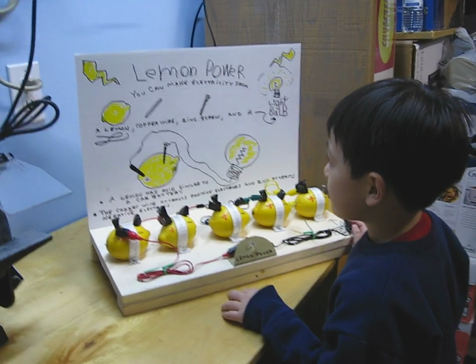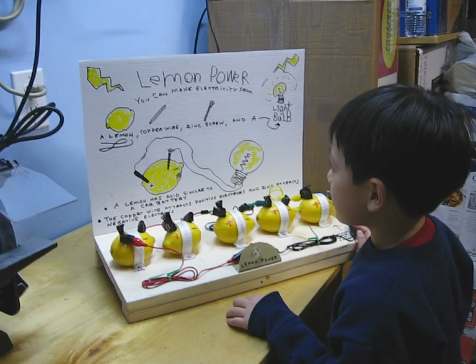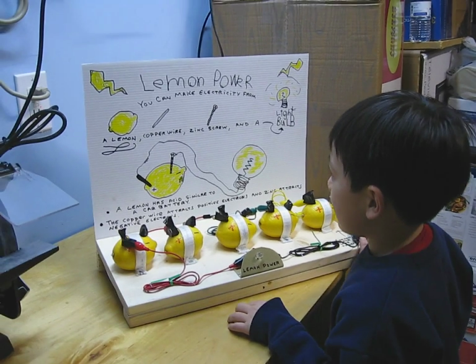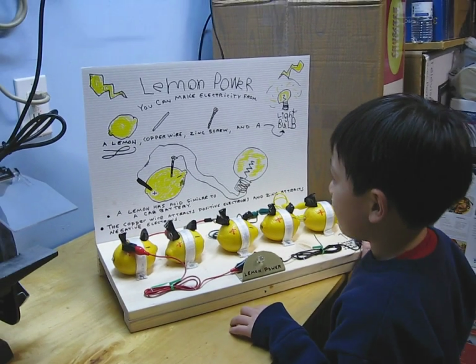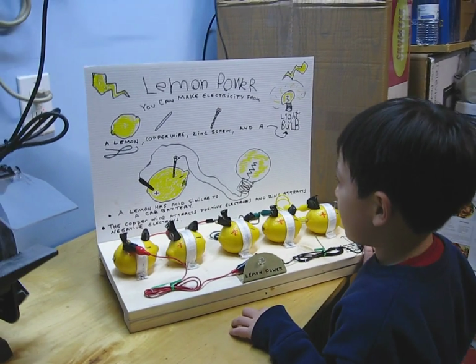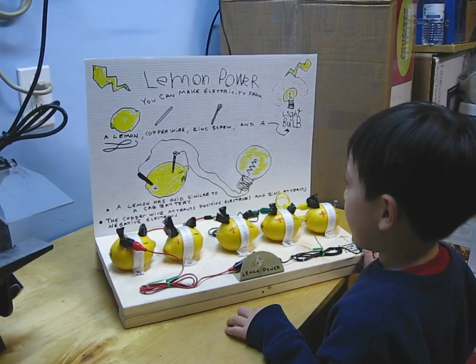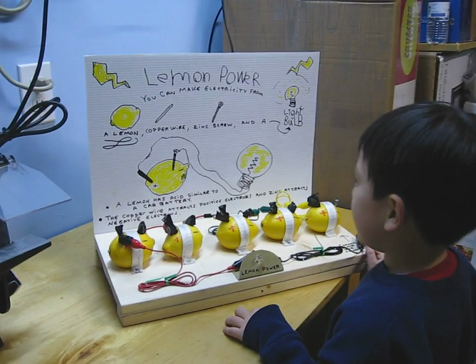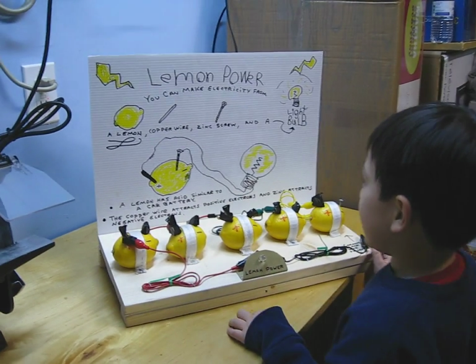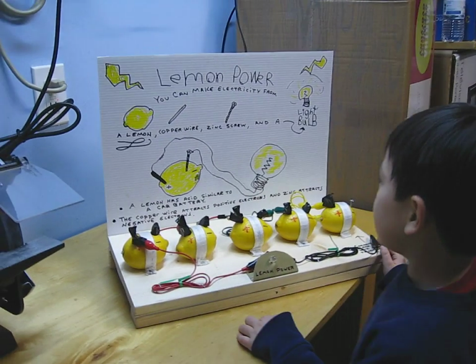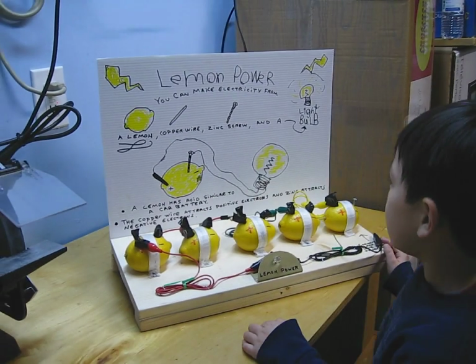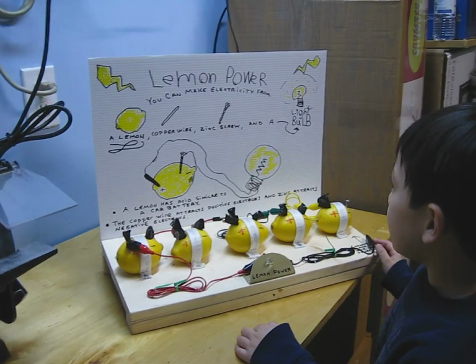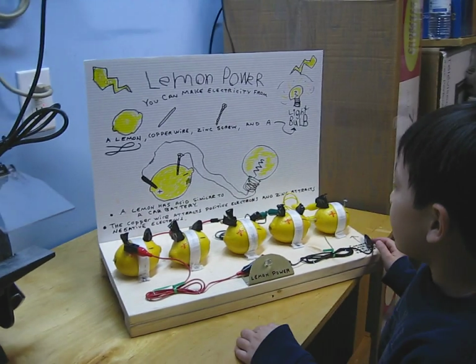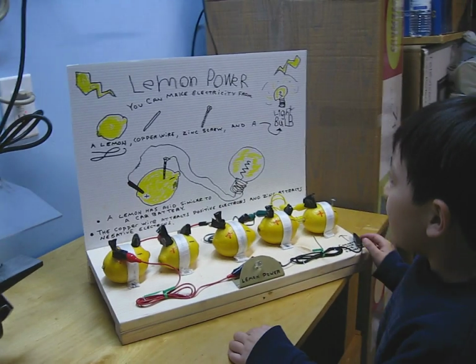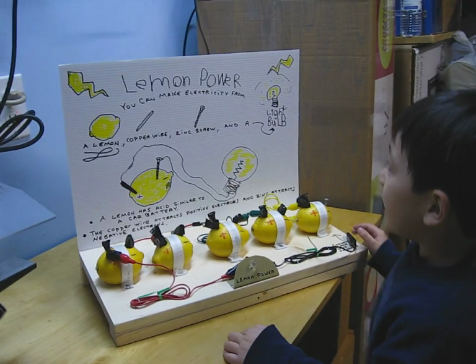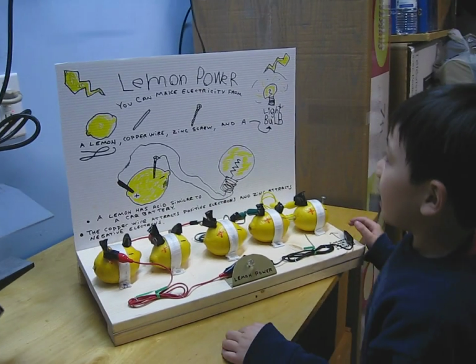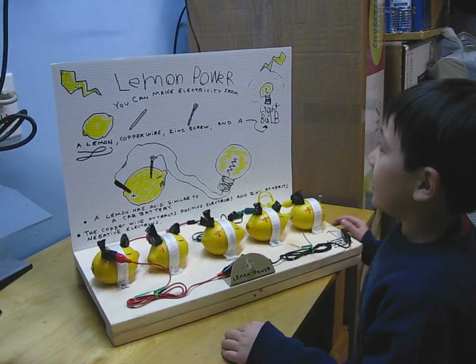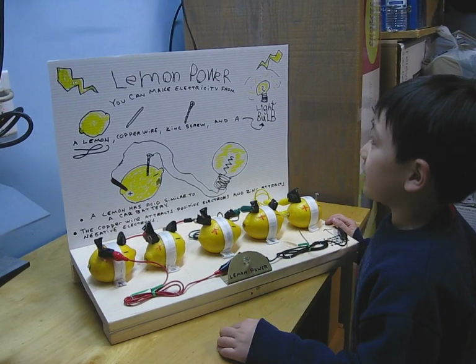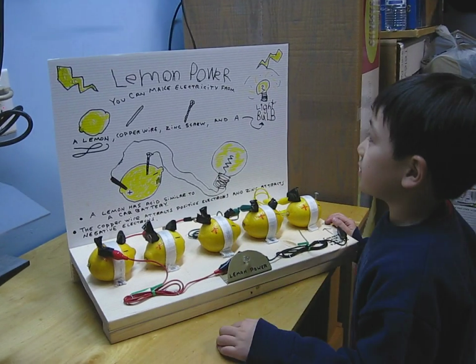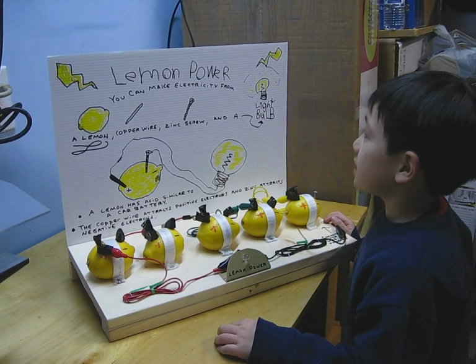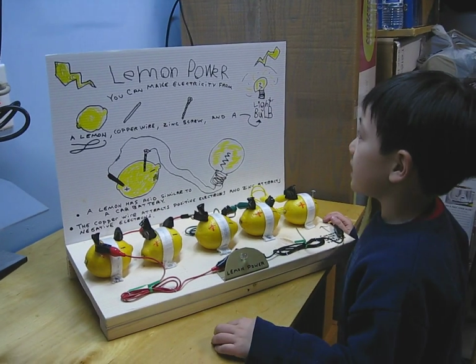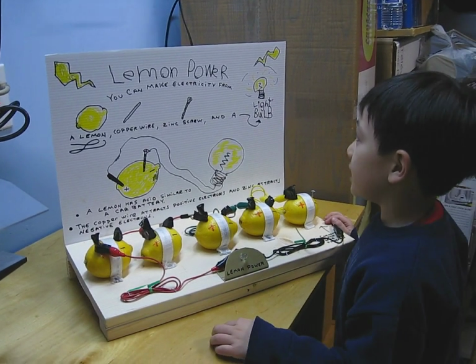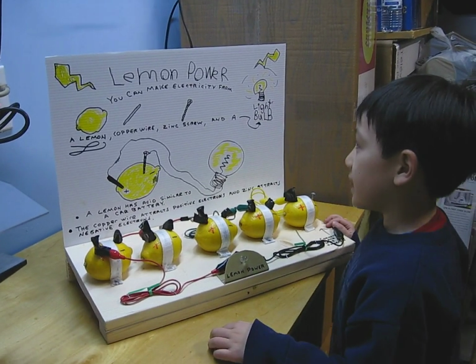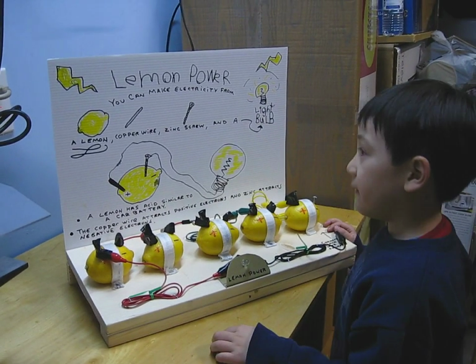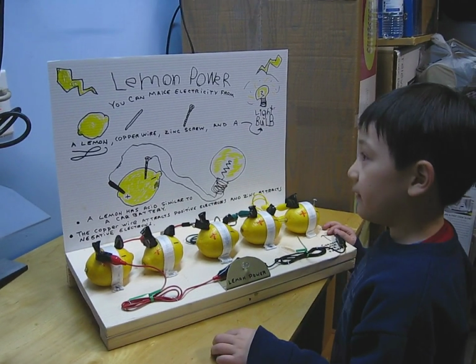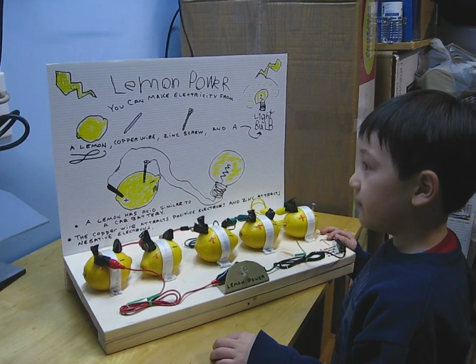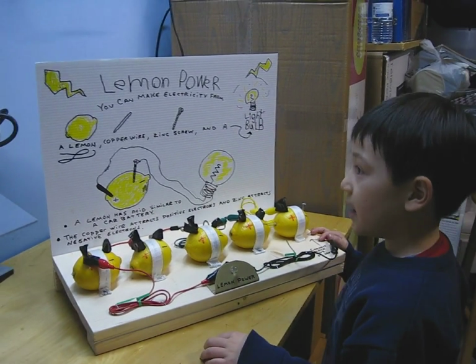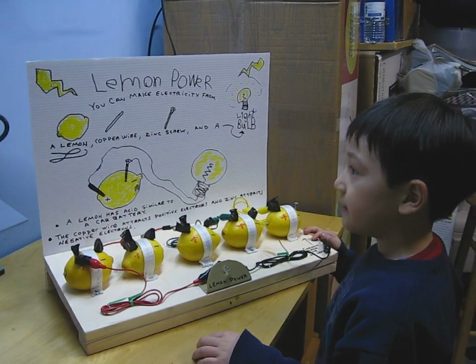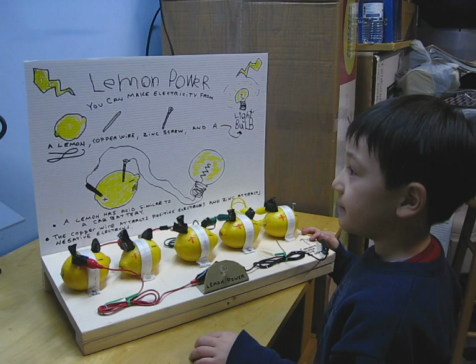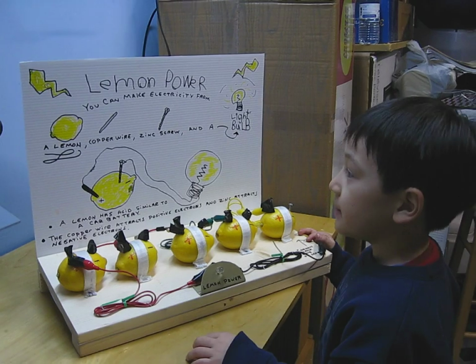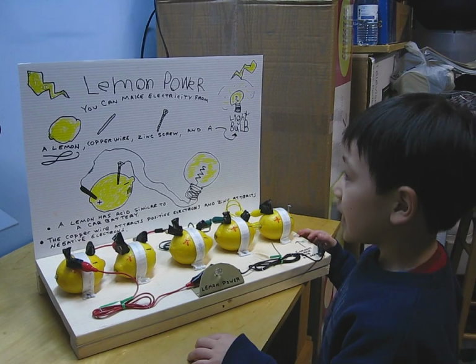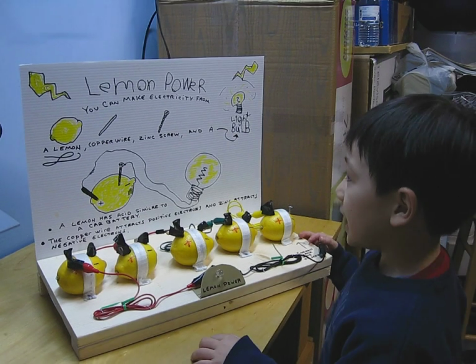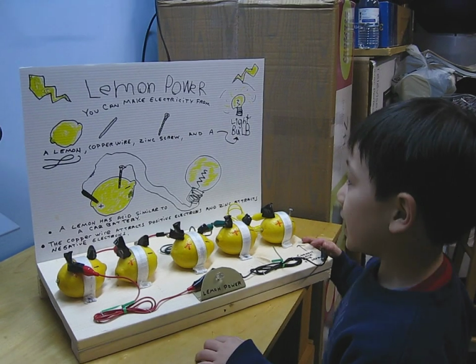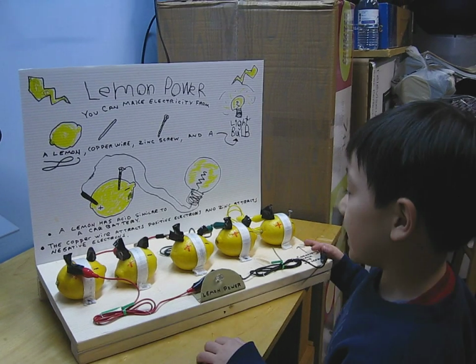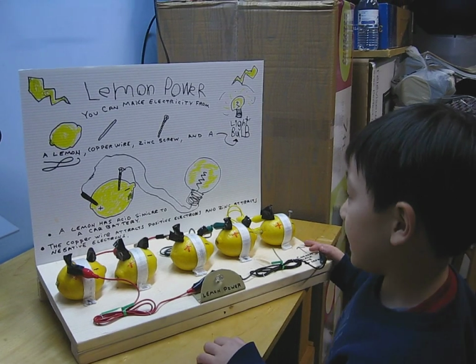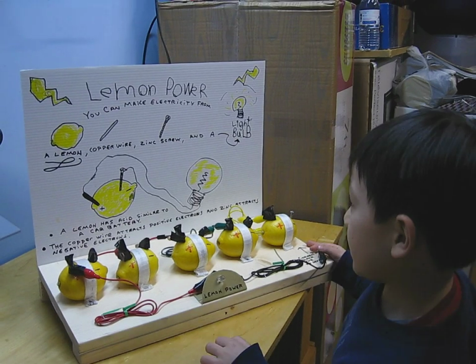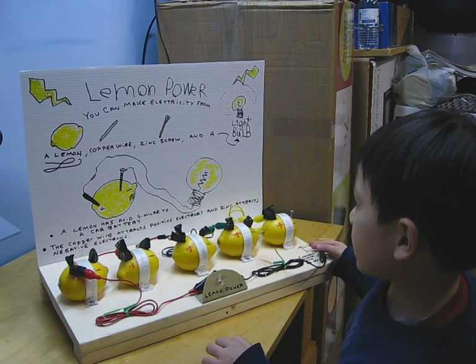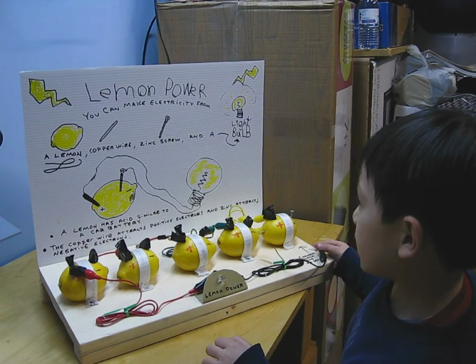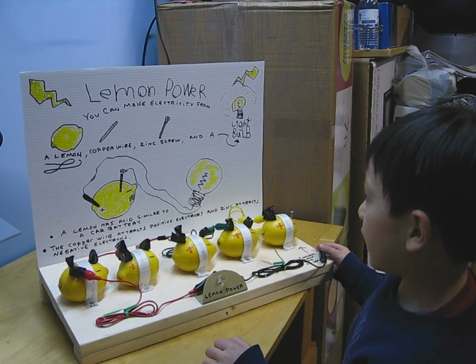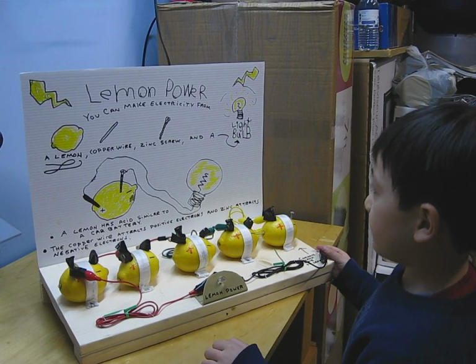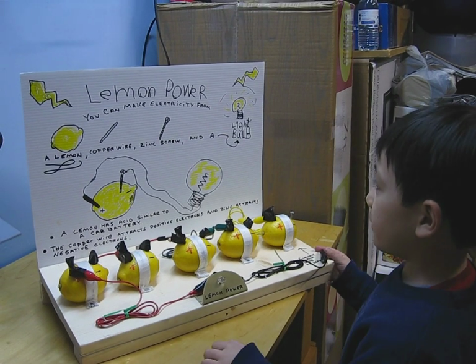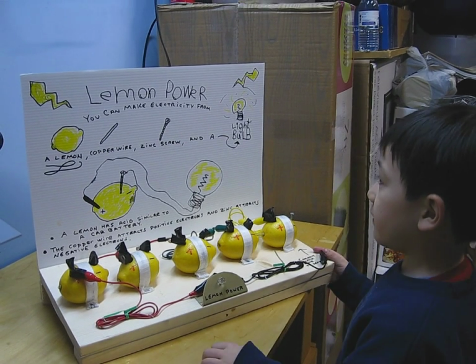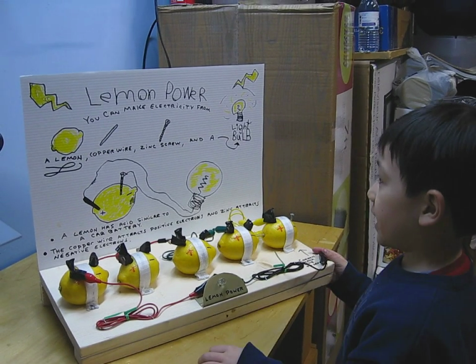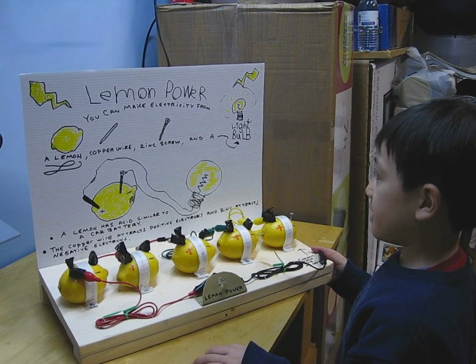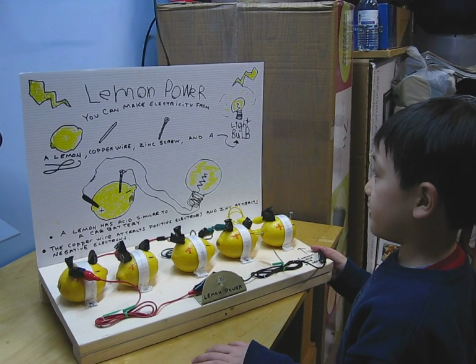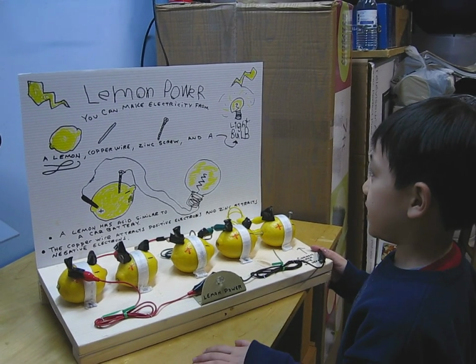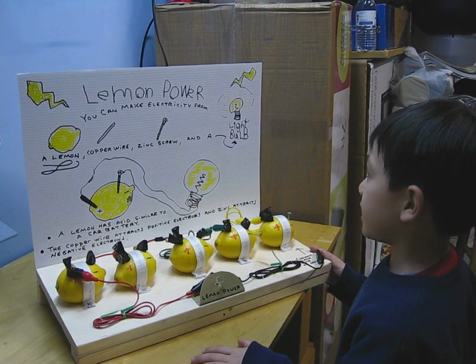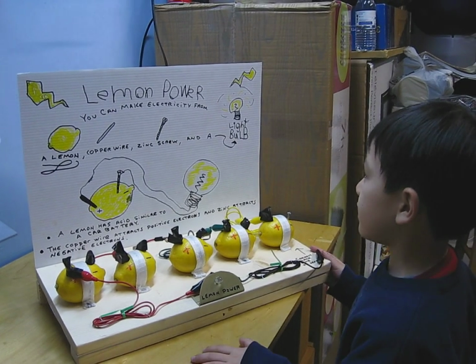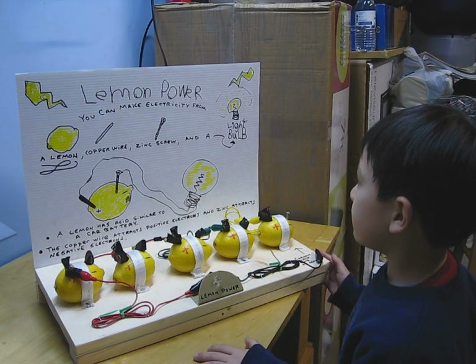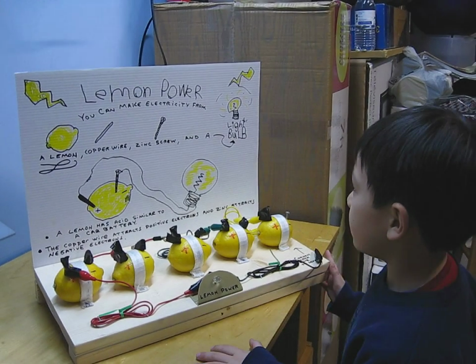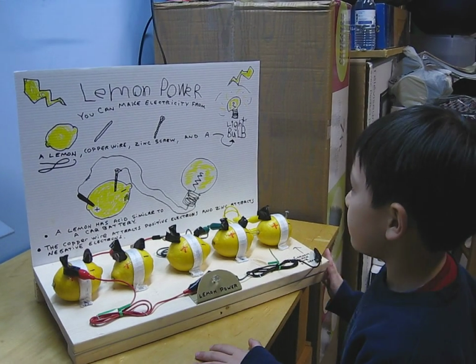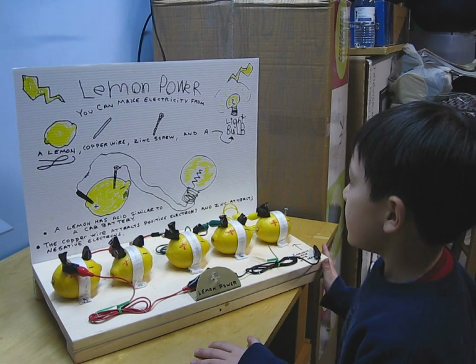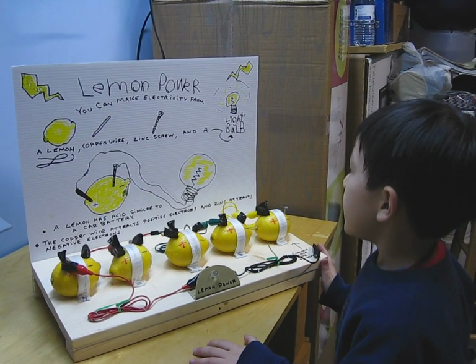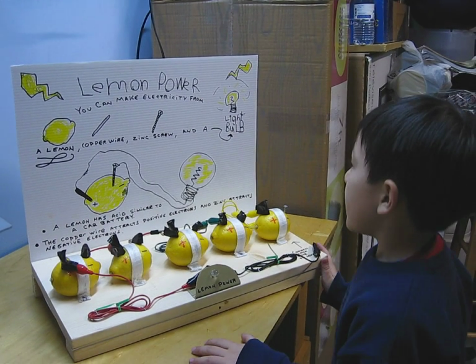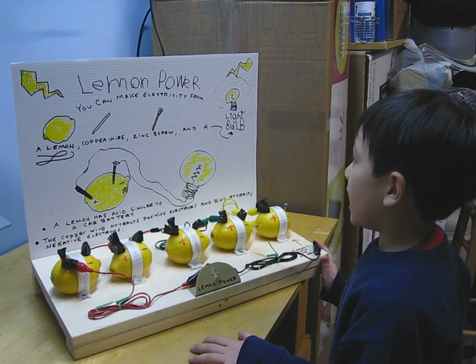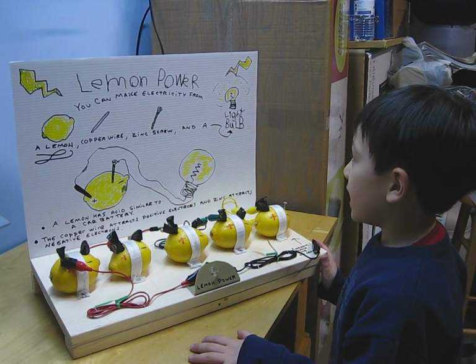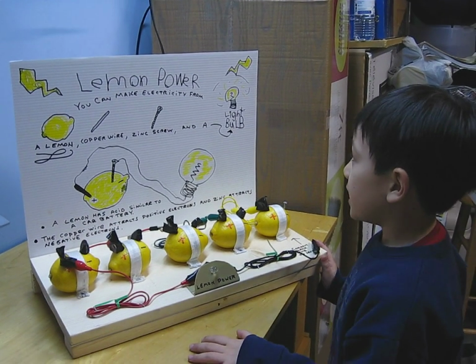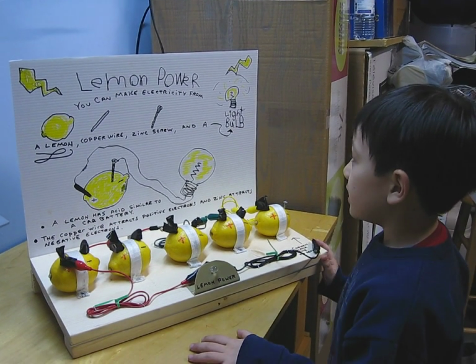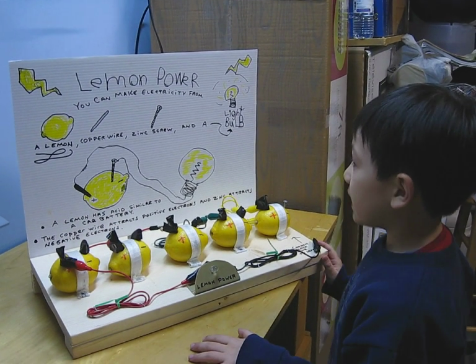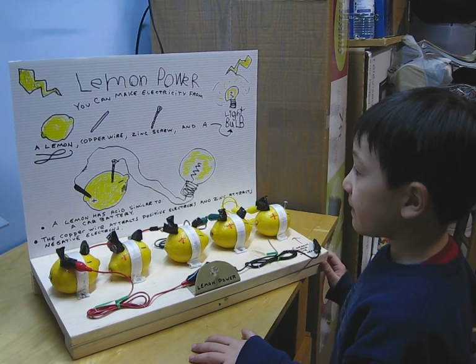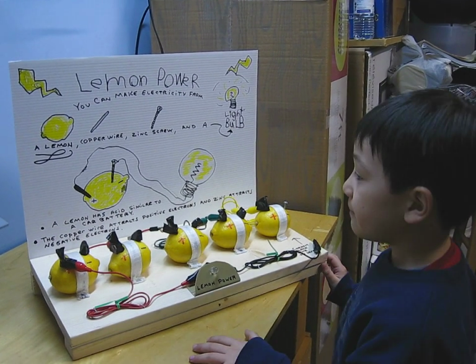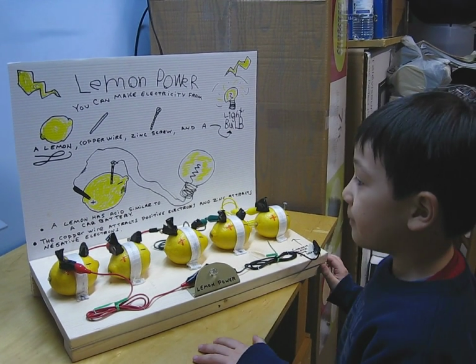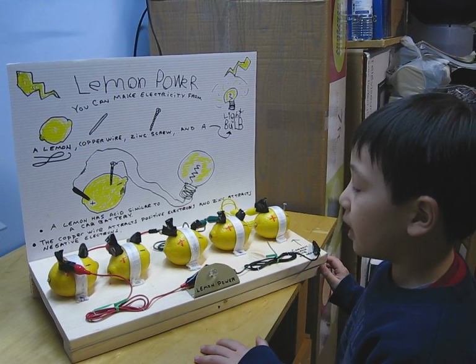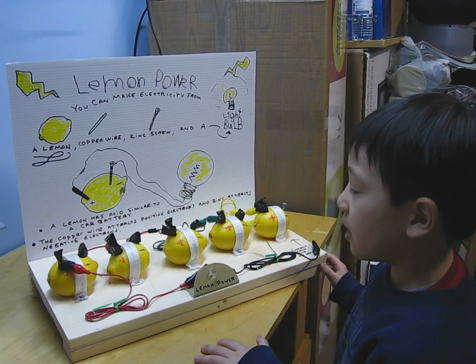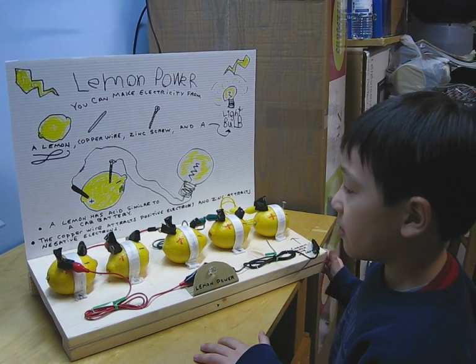You can make electricity from a lemon, copper wire, zinc glue, and light bulbs.